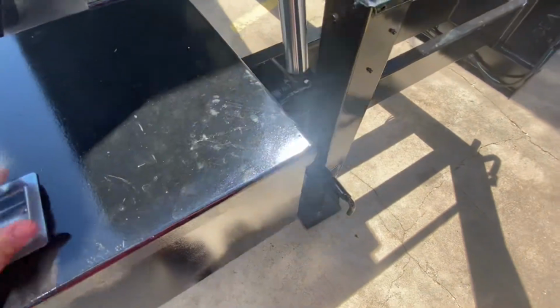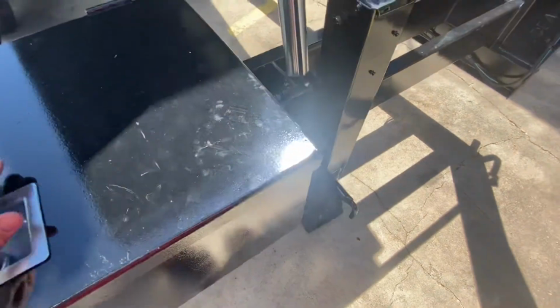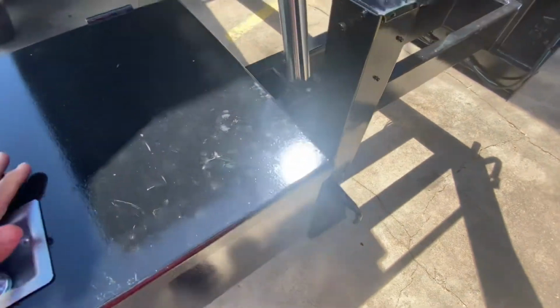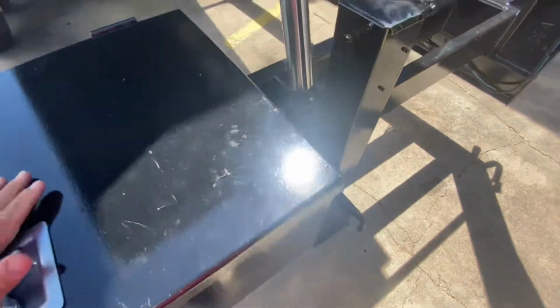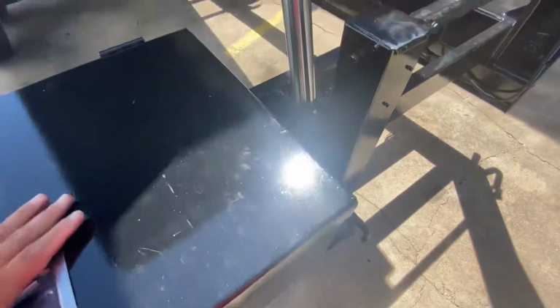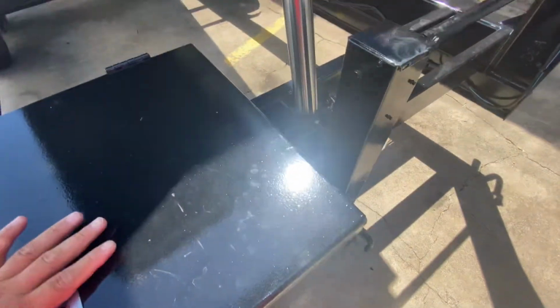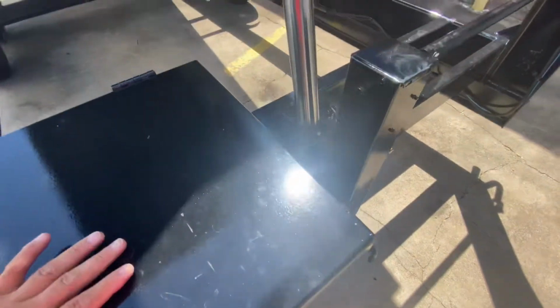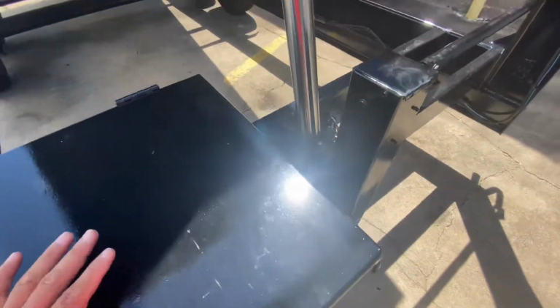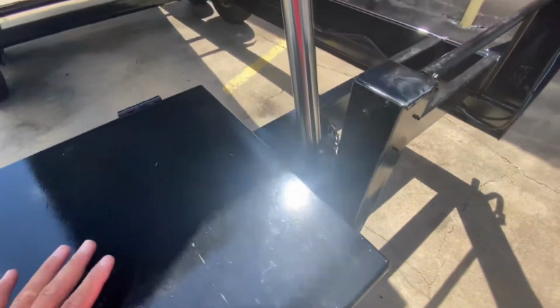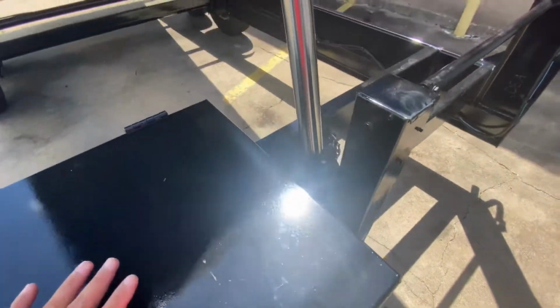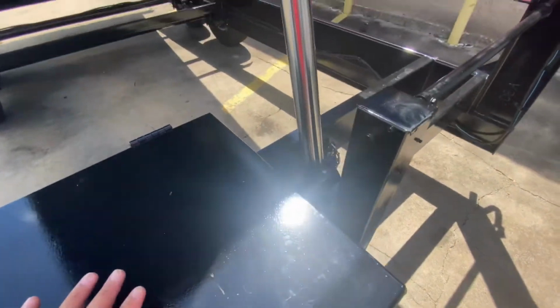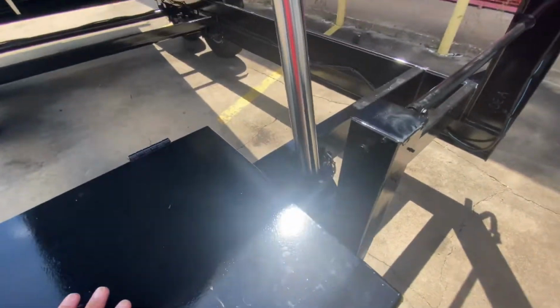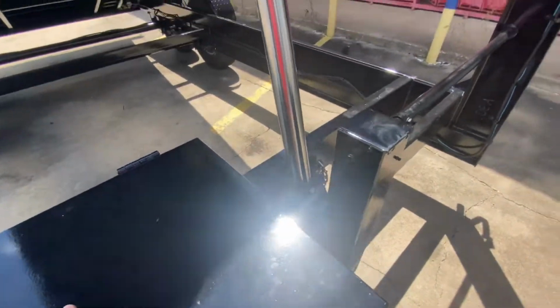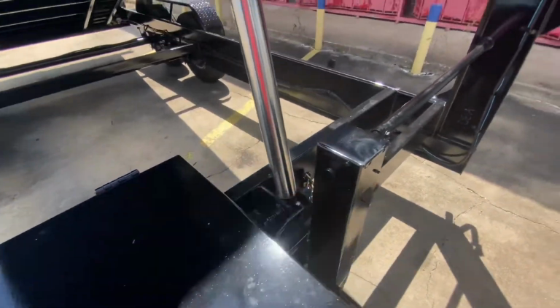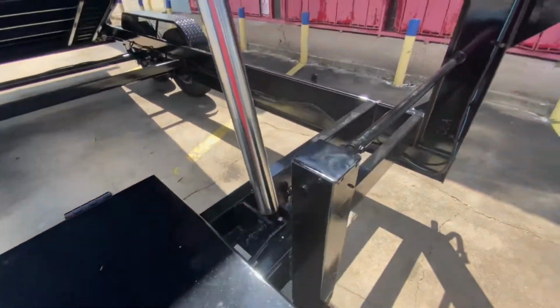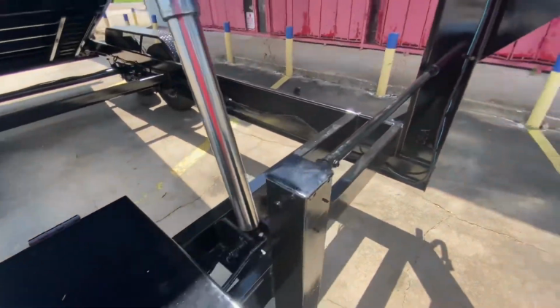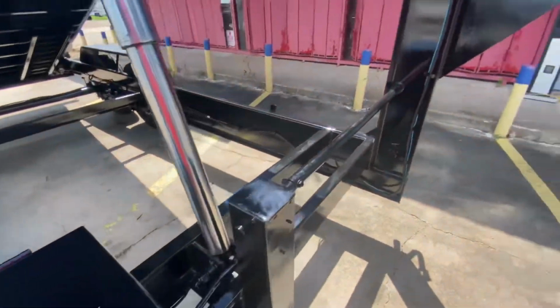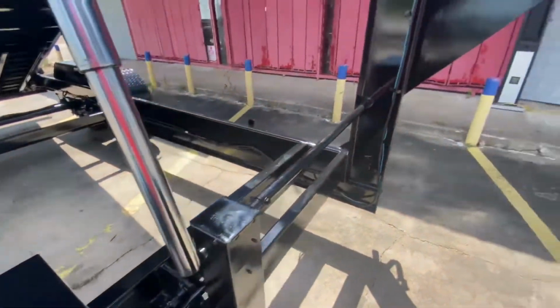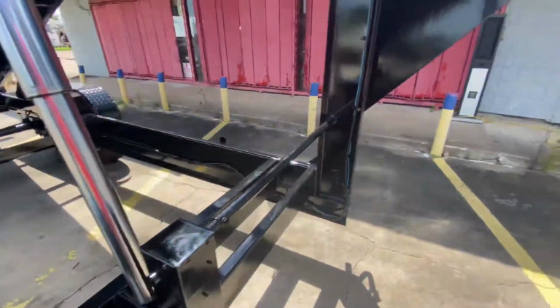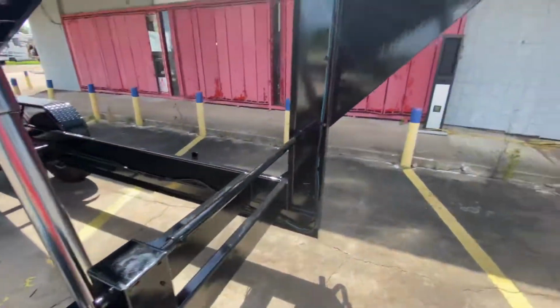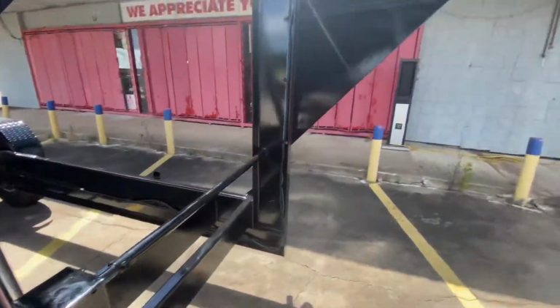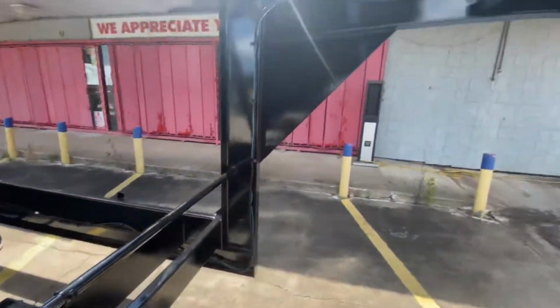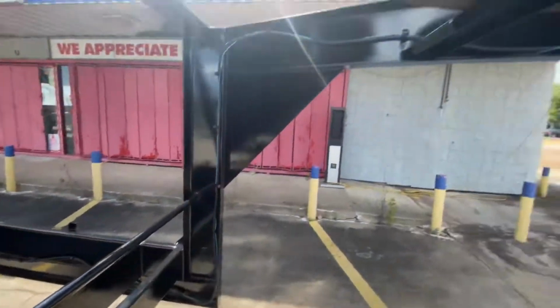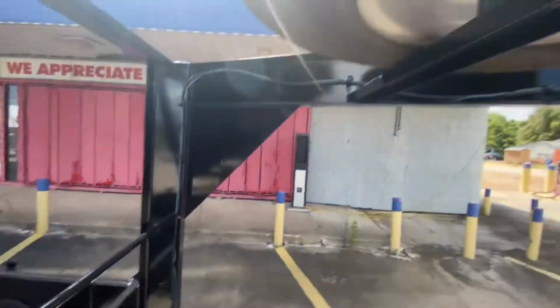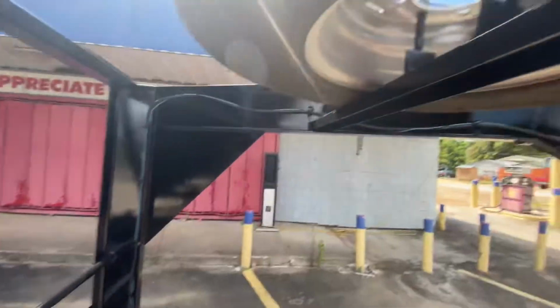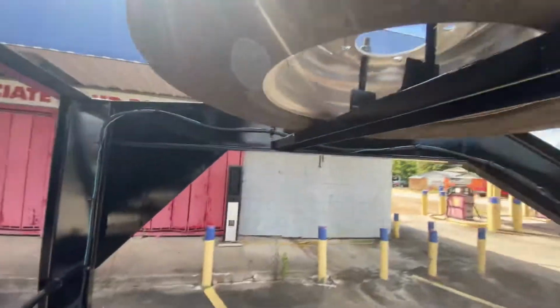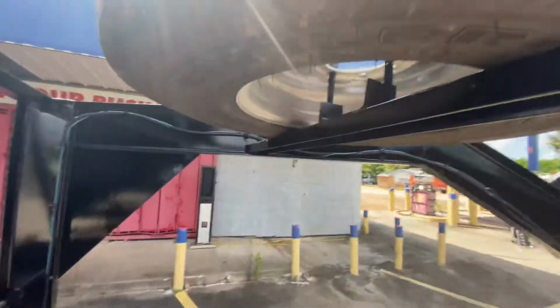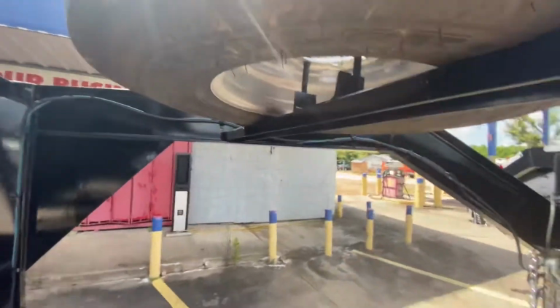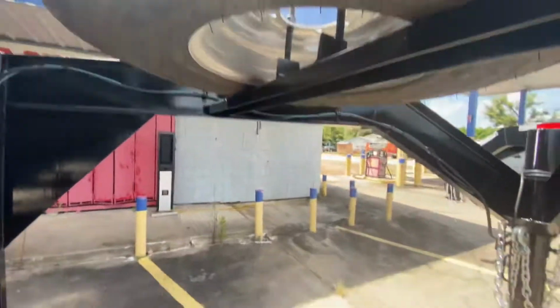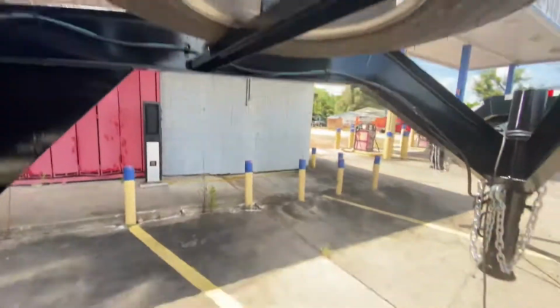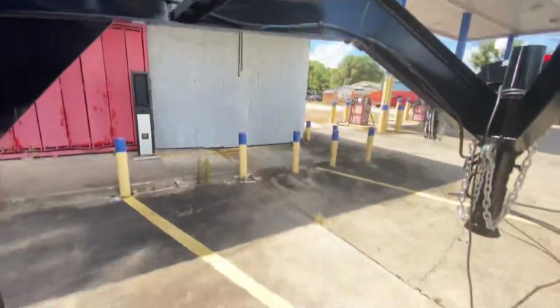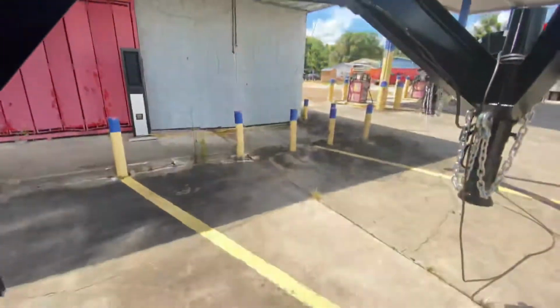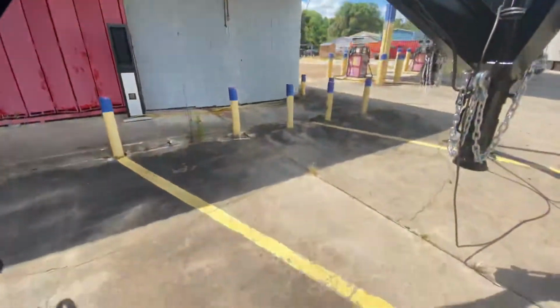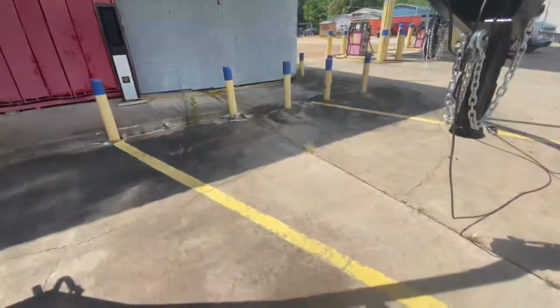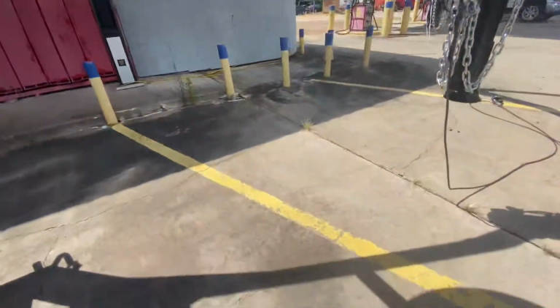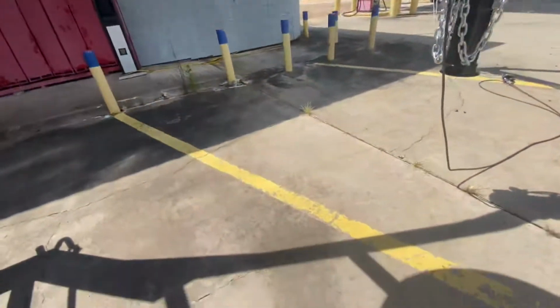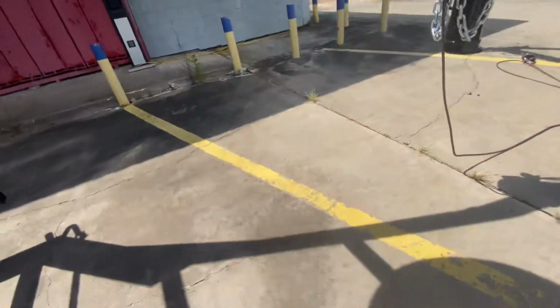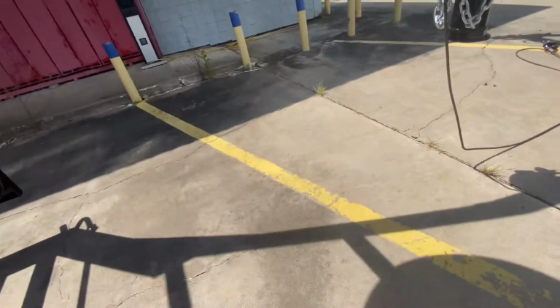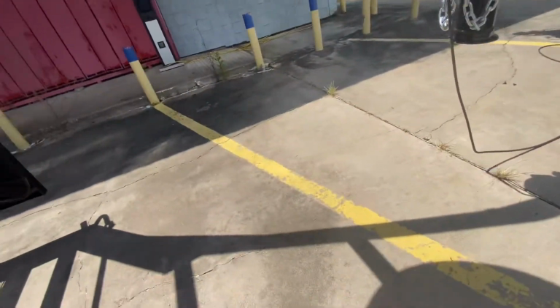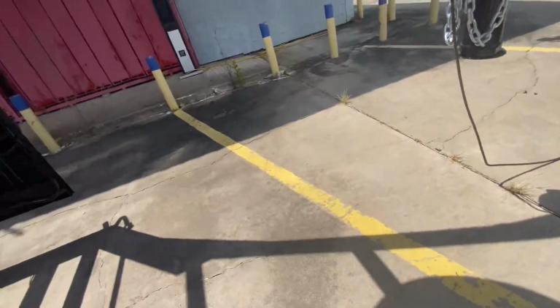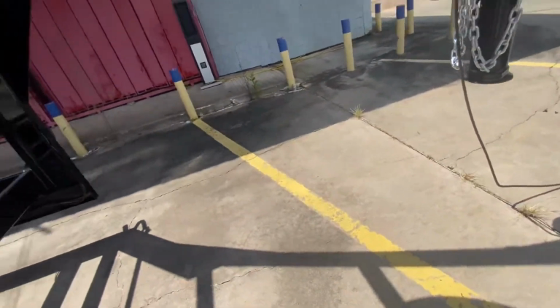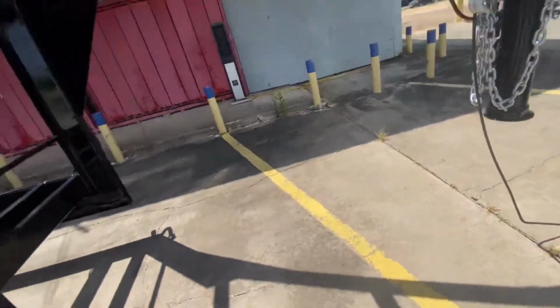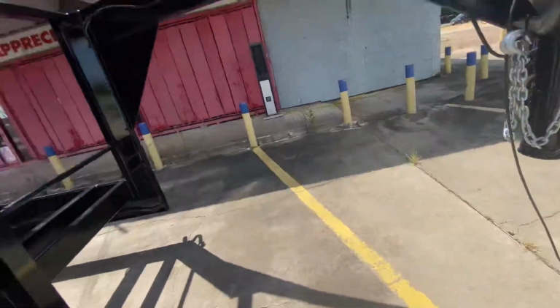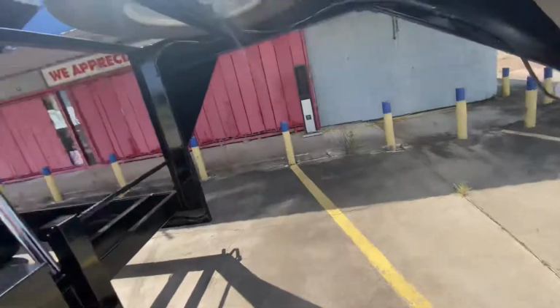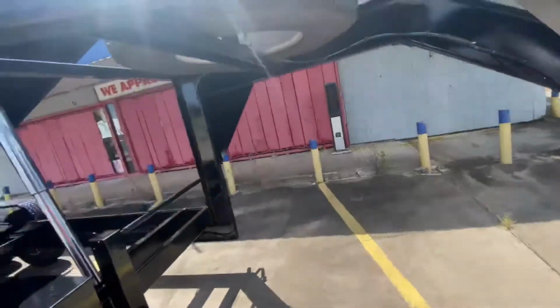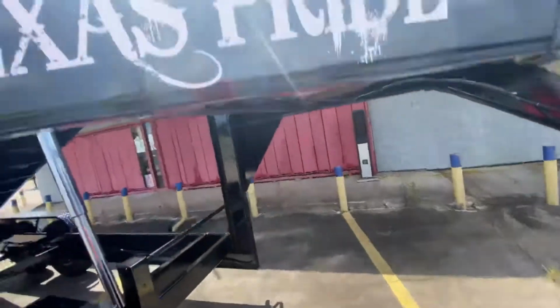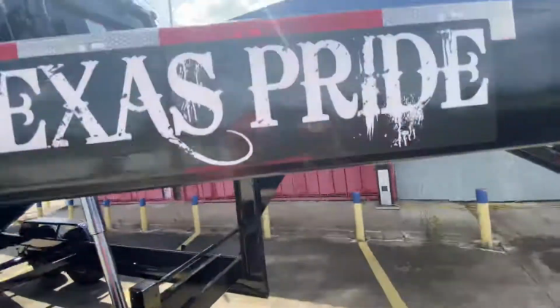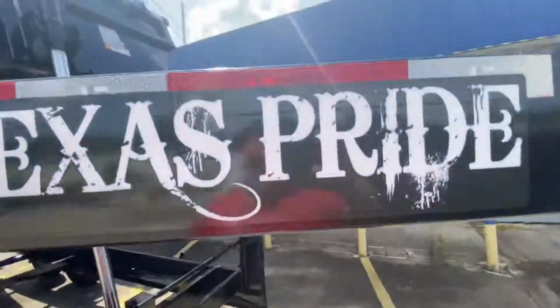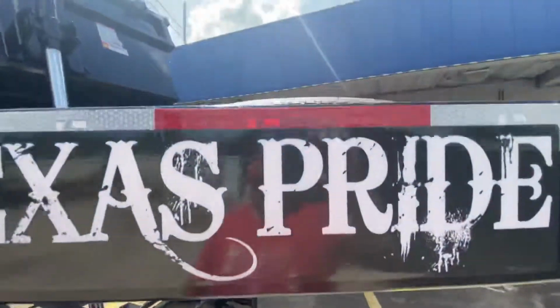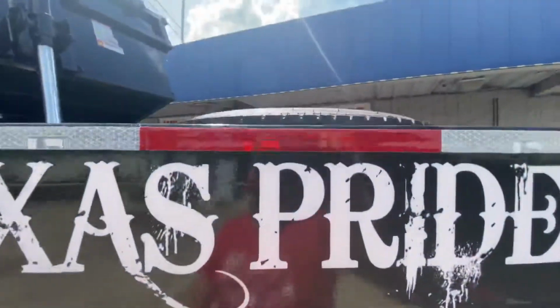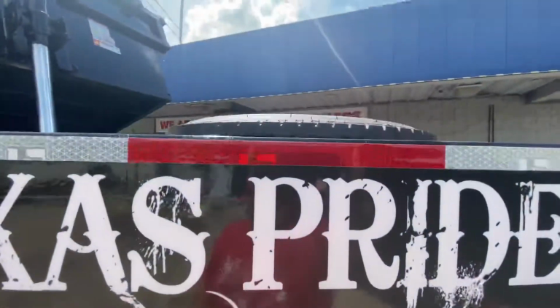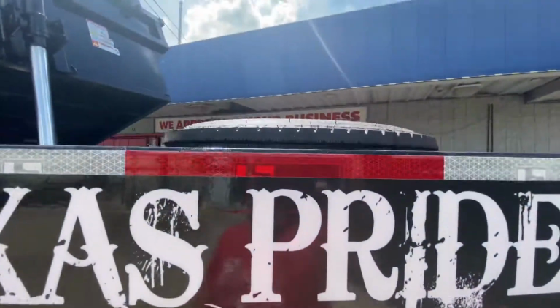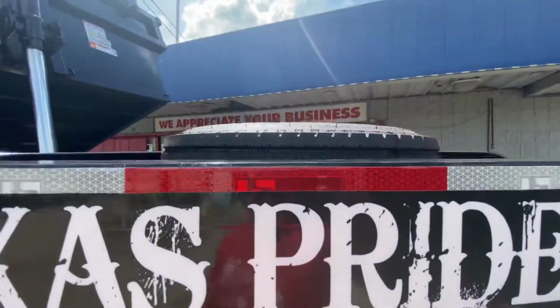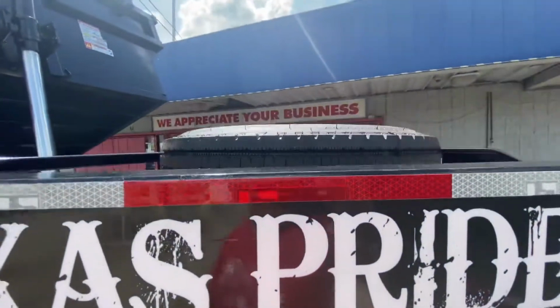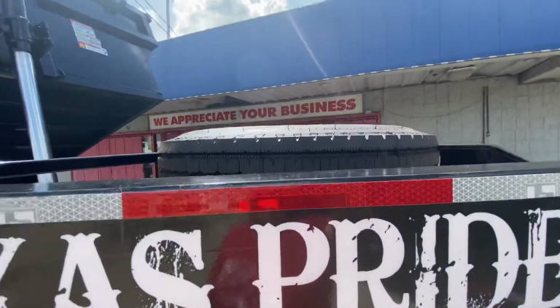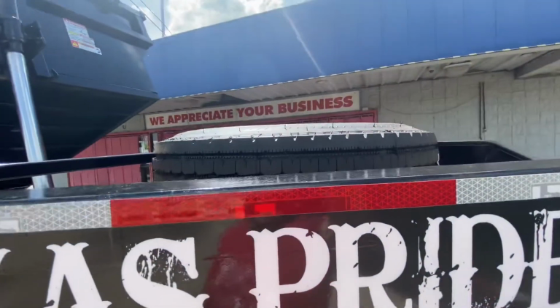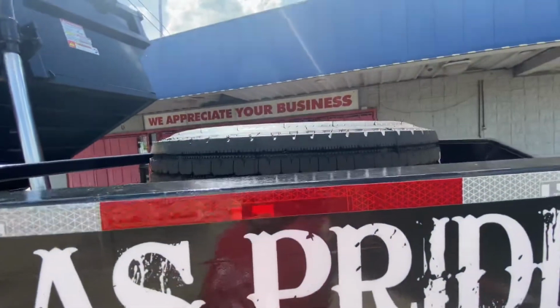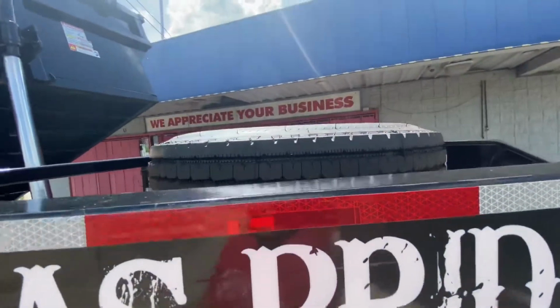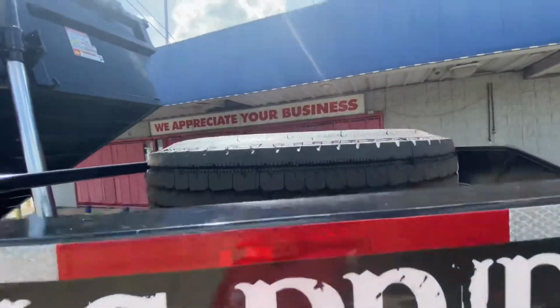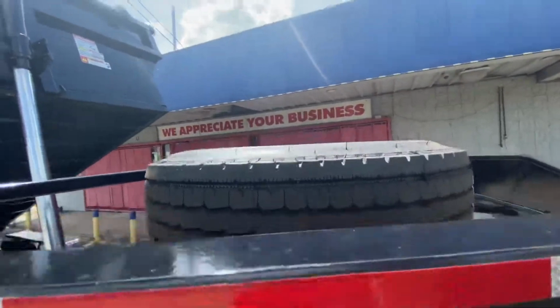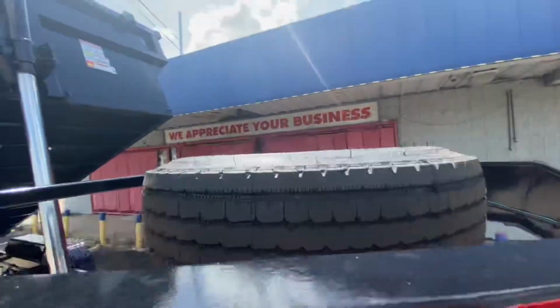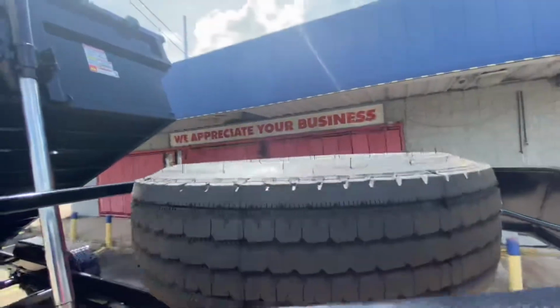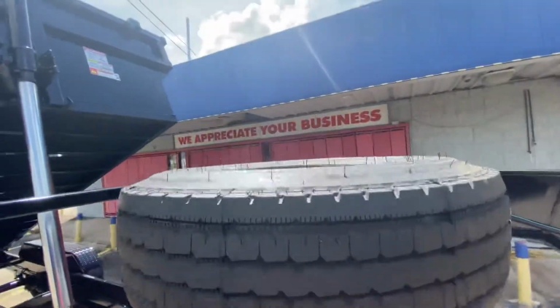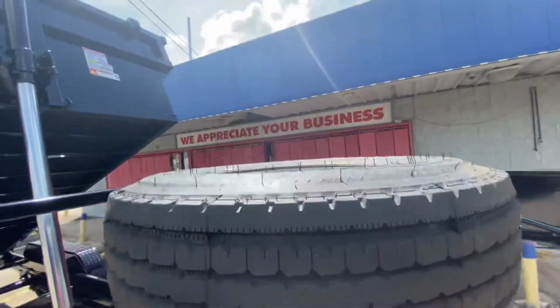This one here has brakes on all four wheels. On the front of your neck you have your spare tire mounted.